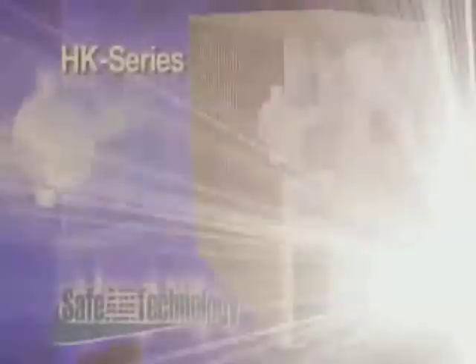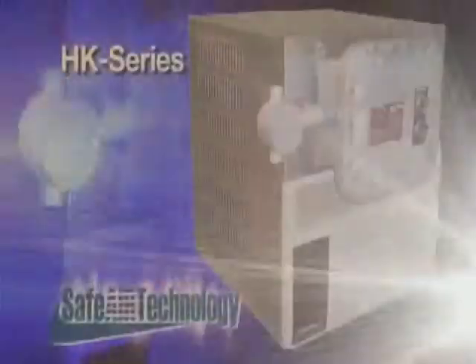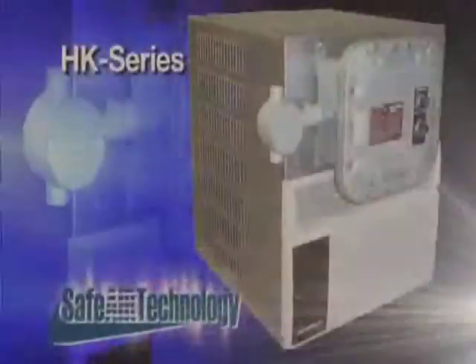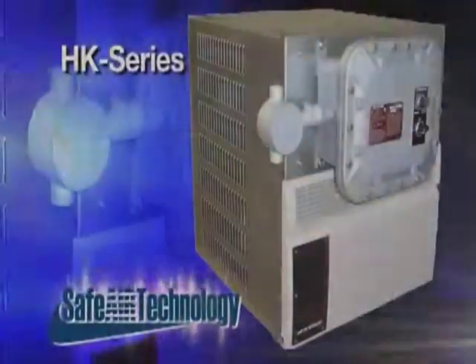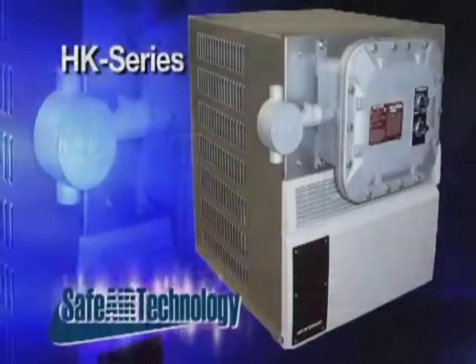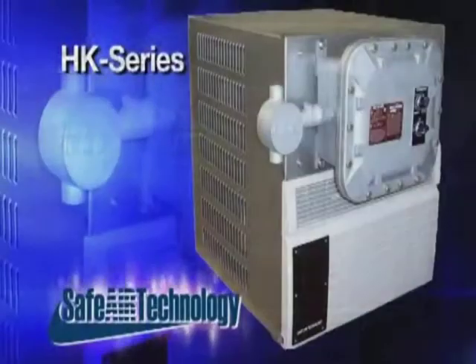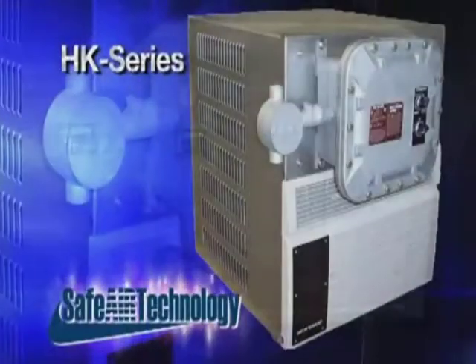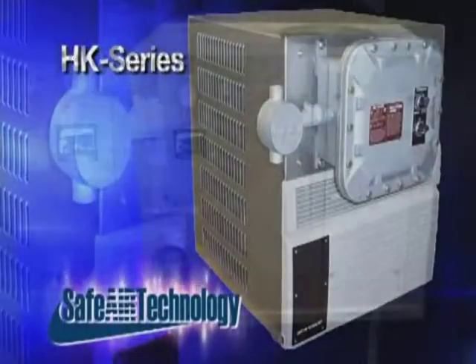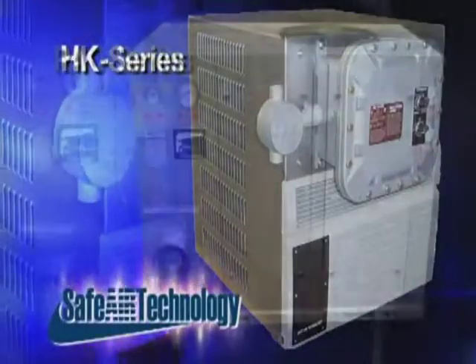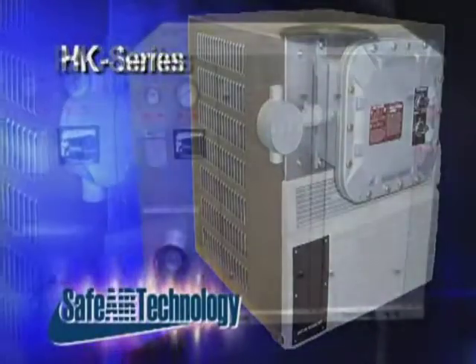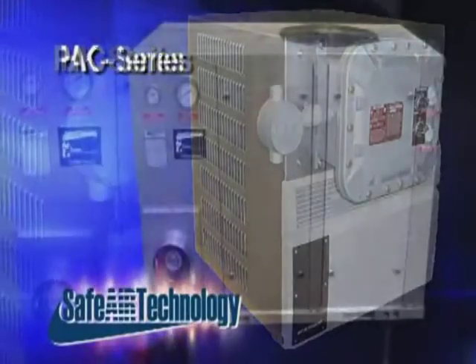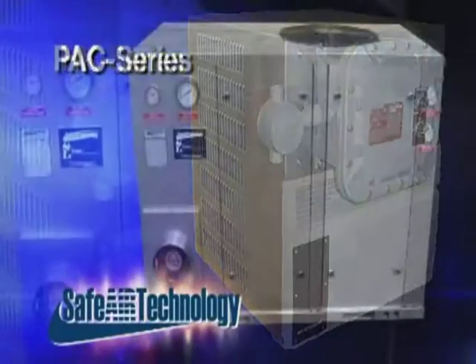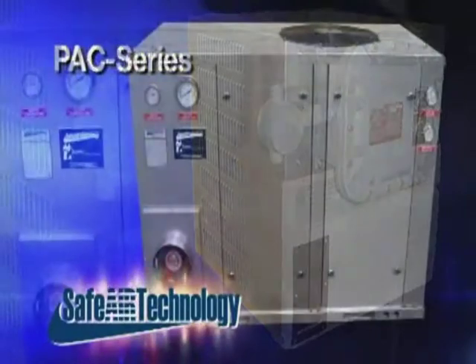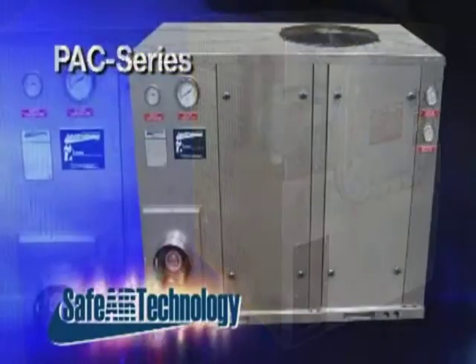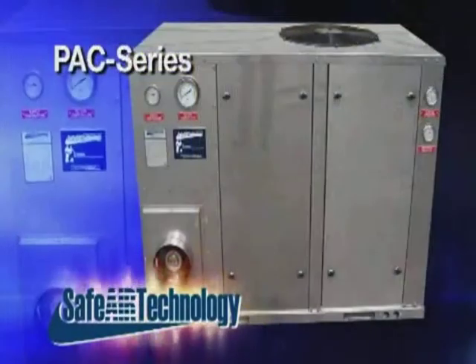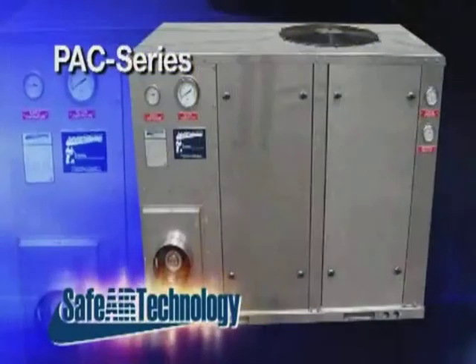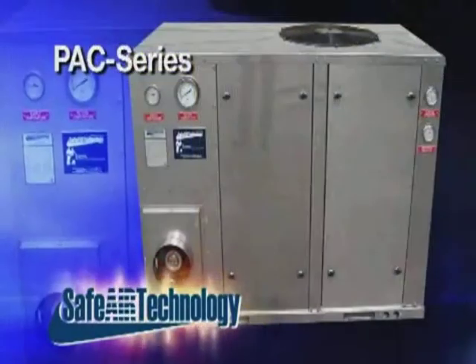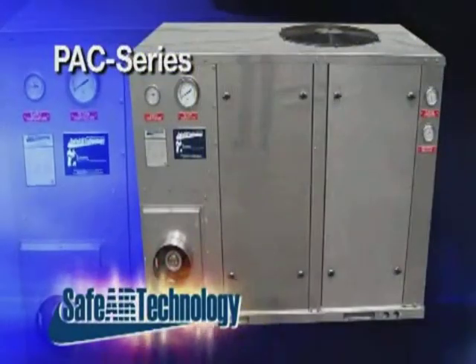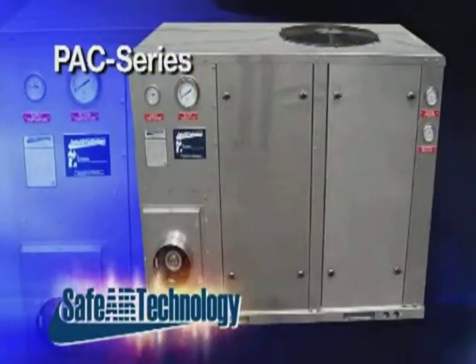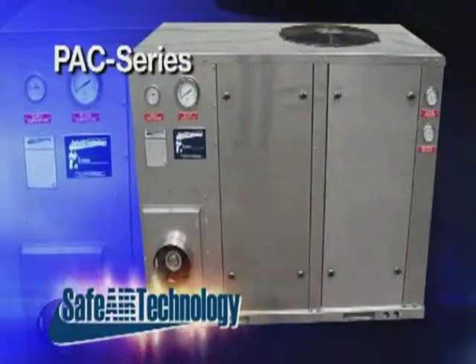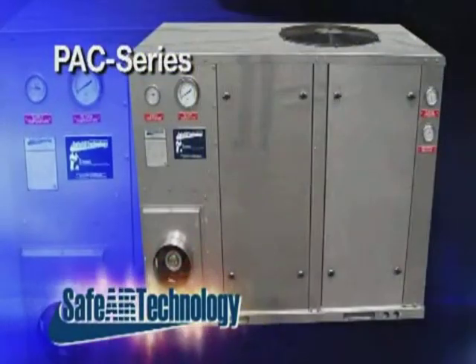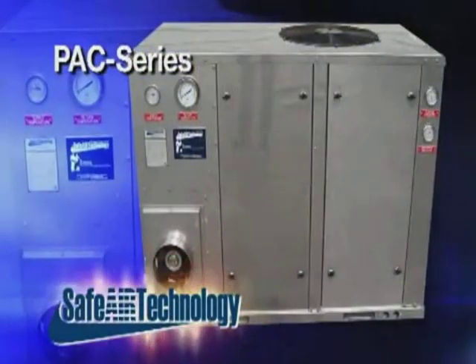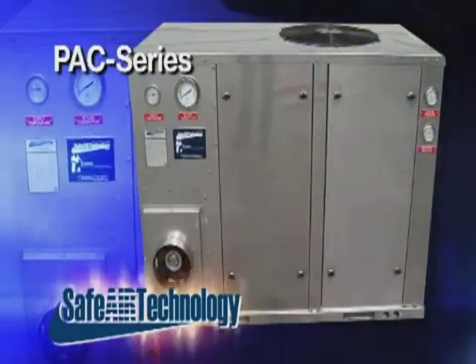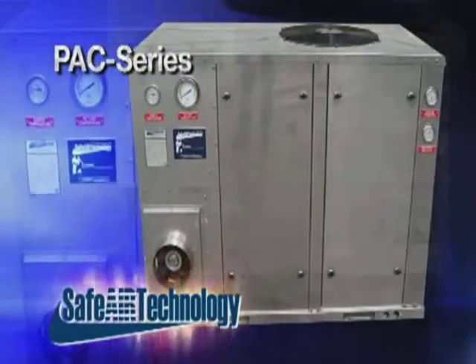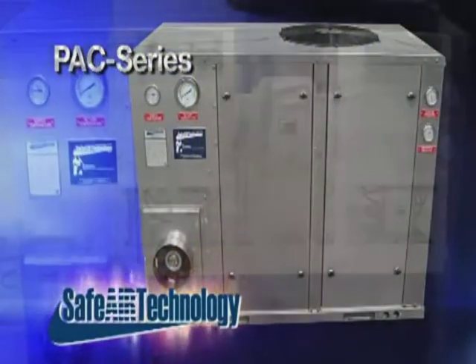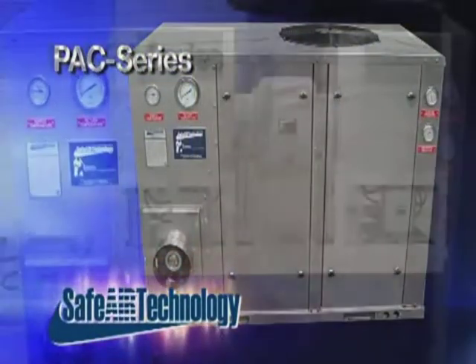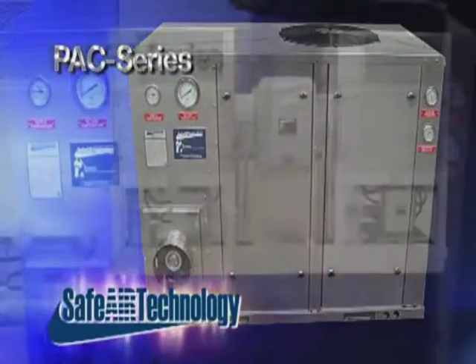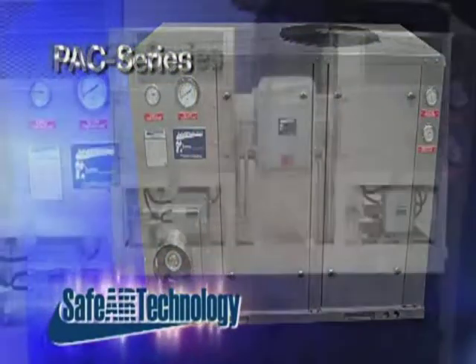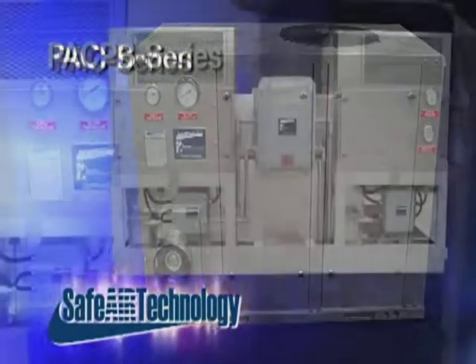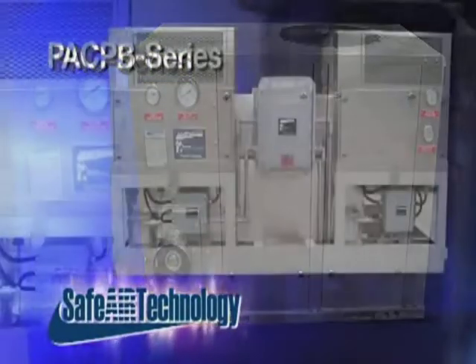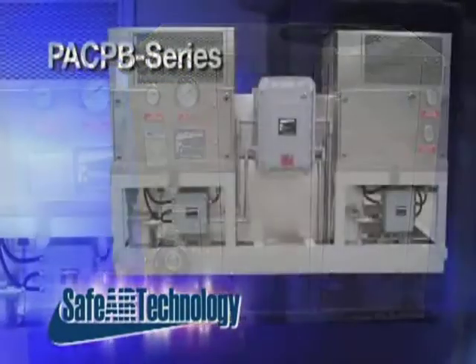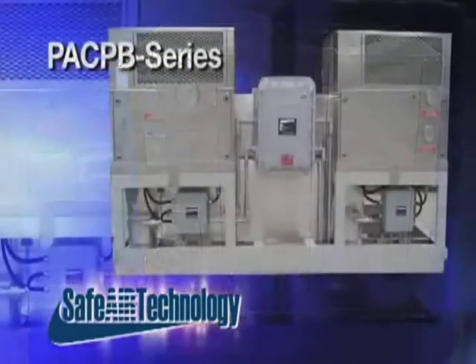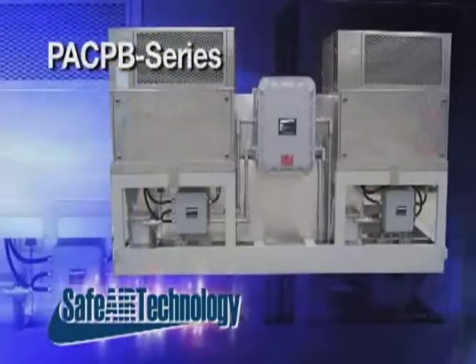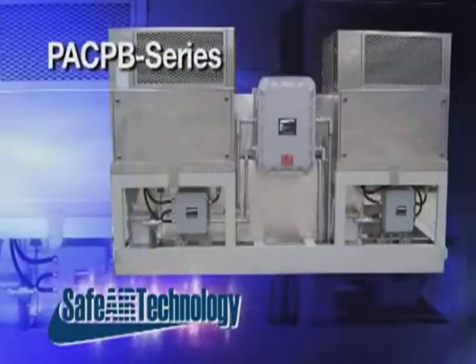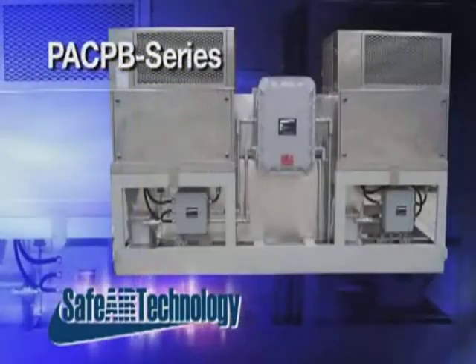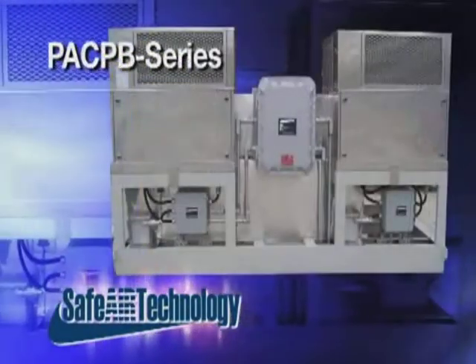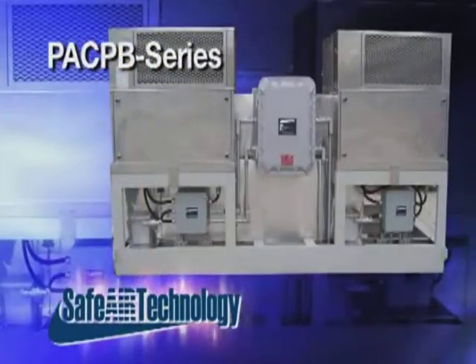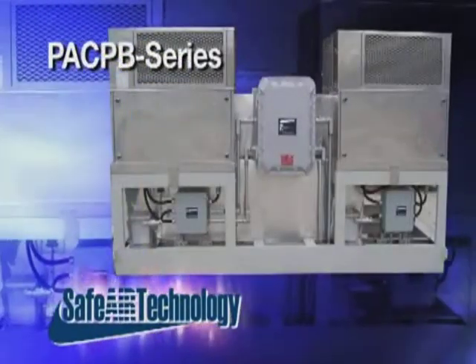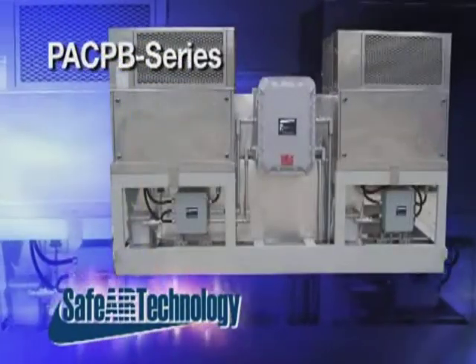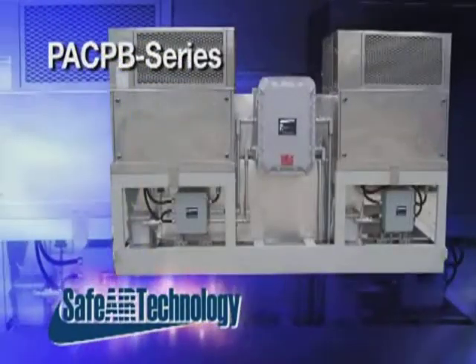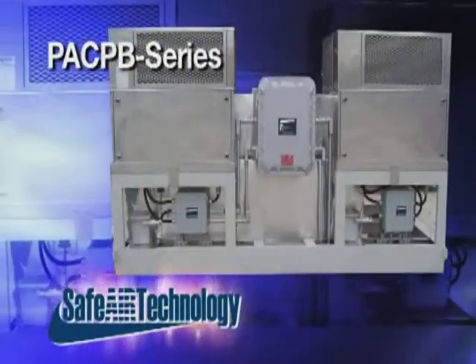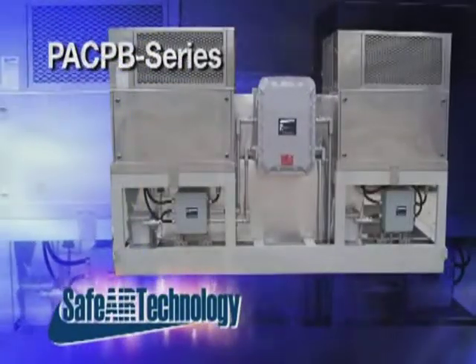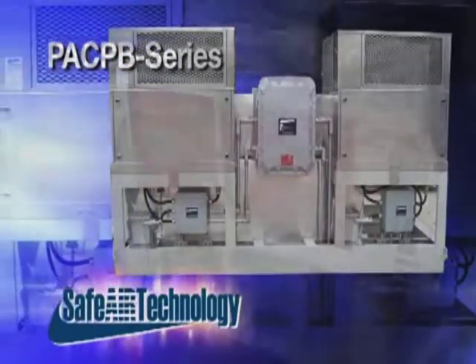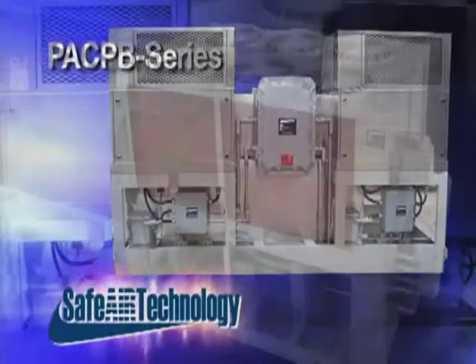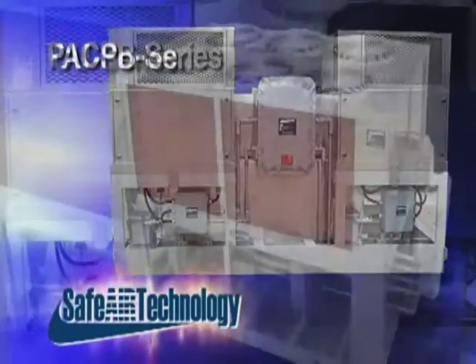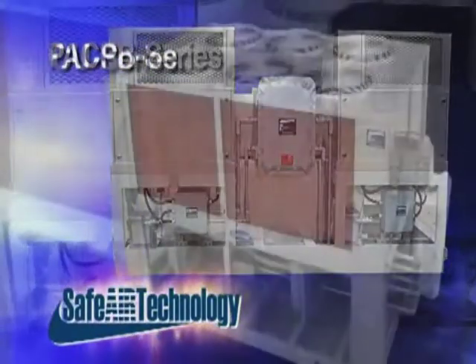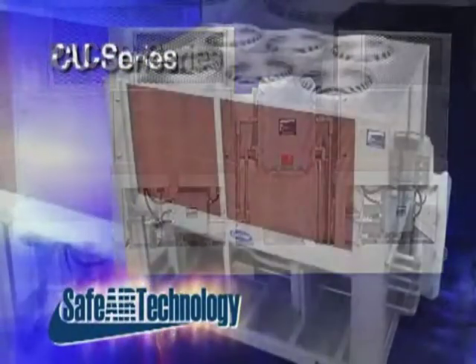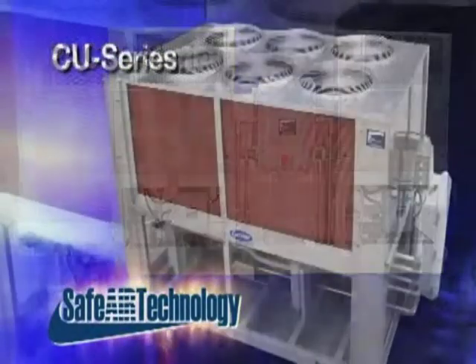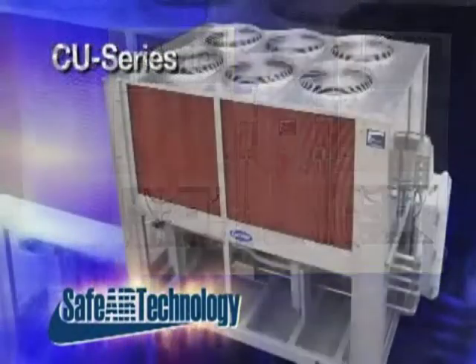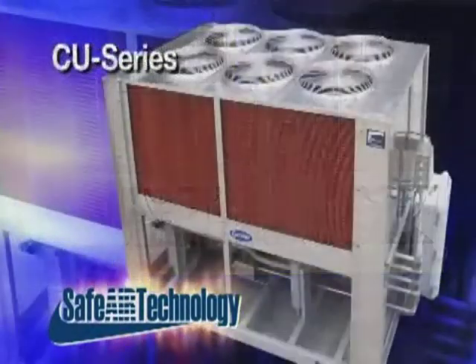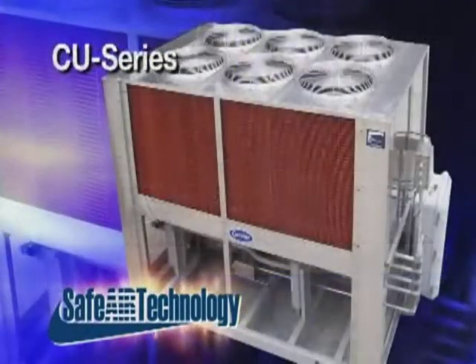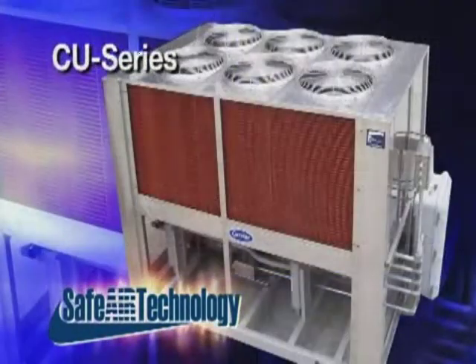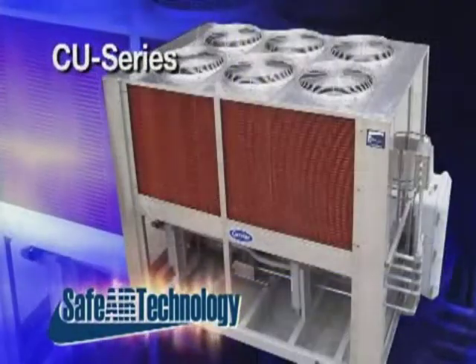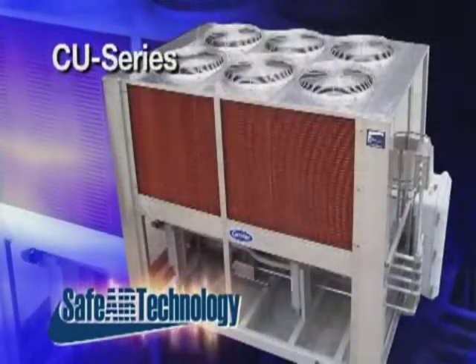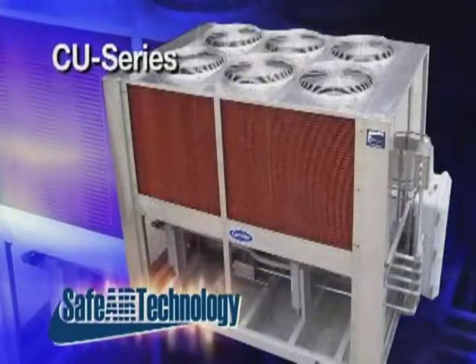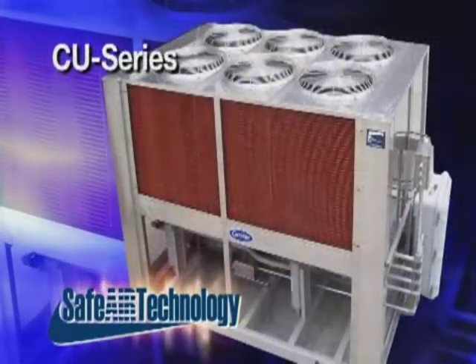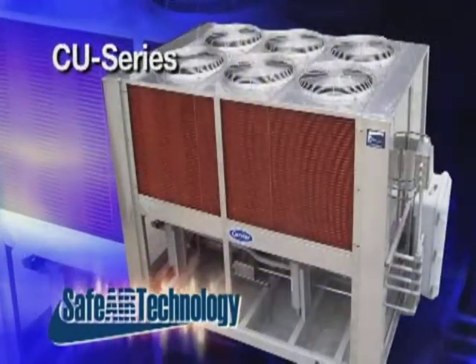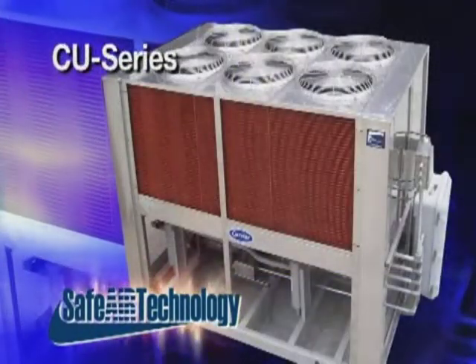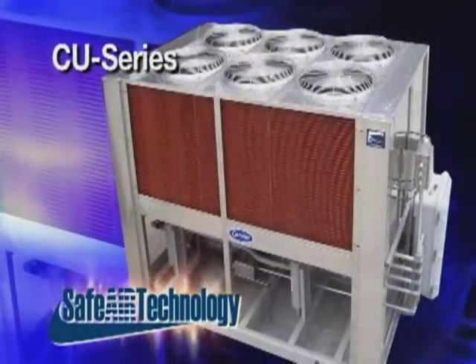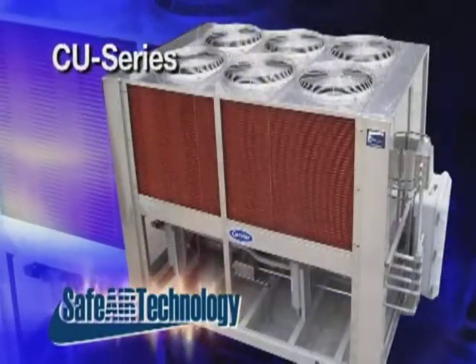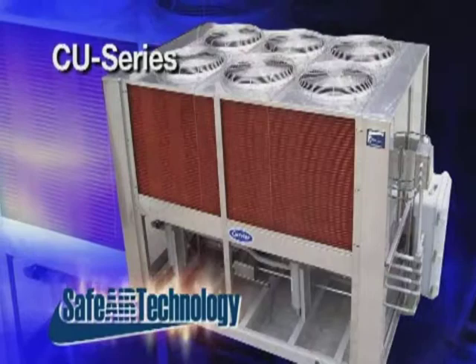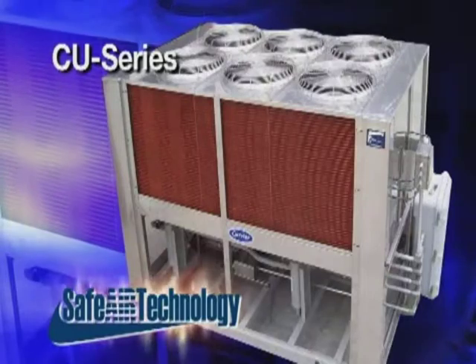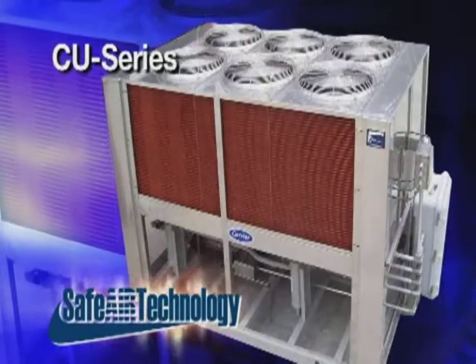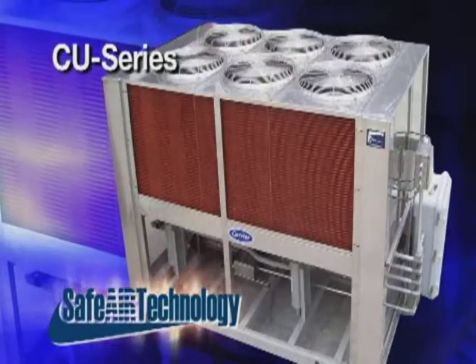SafeAir Technology — taking not just quality to a new level, but service for our clients as well.